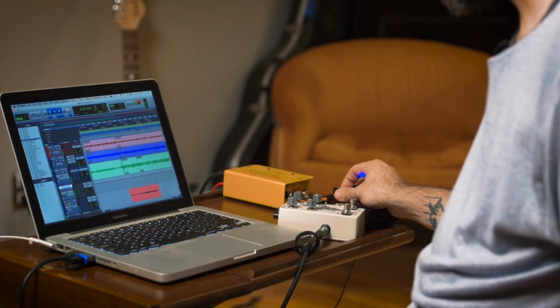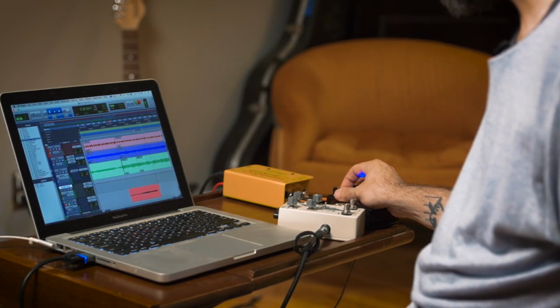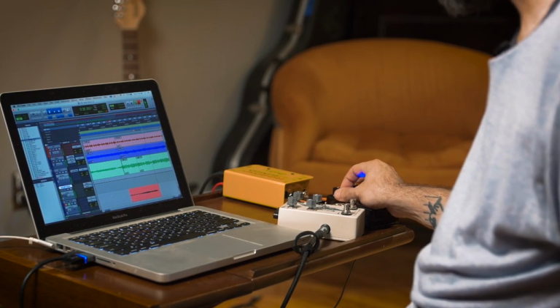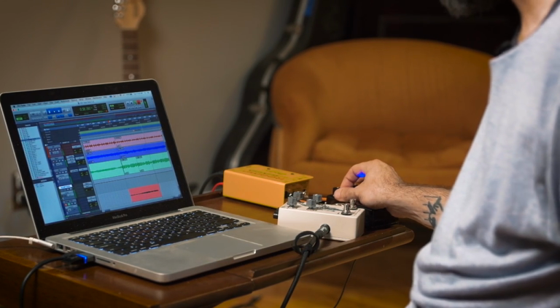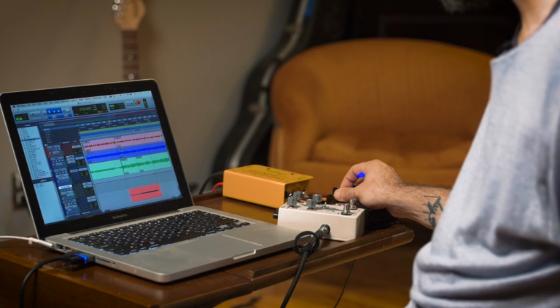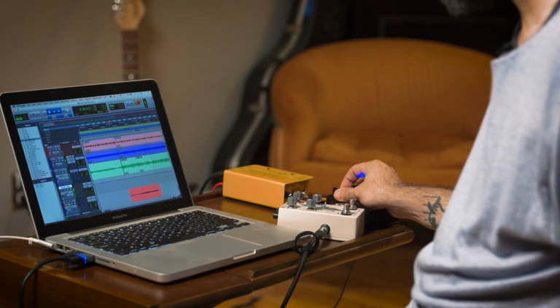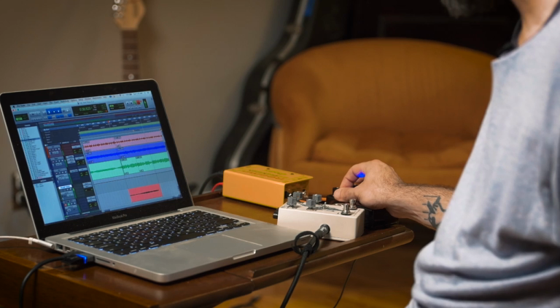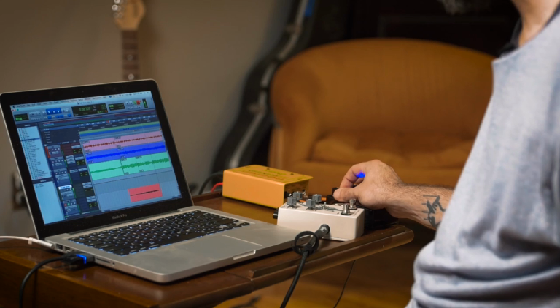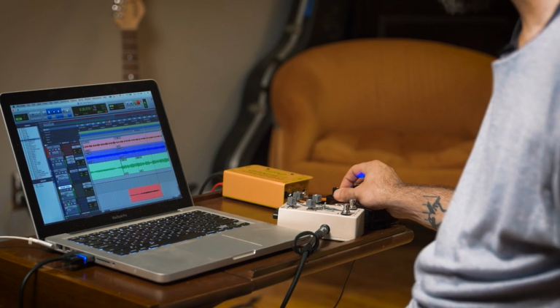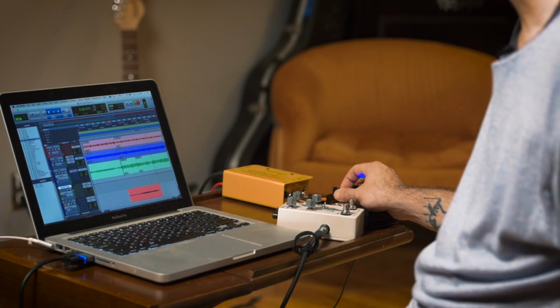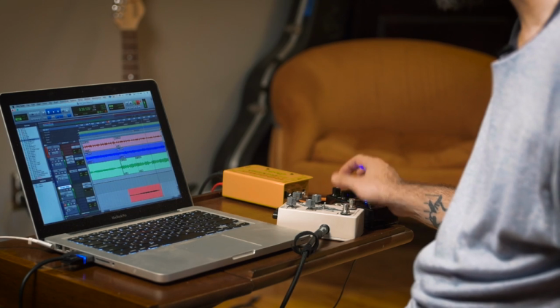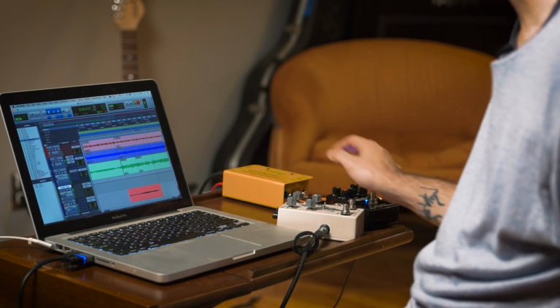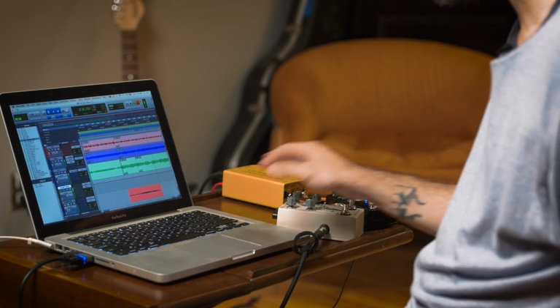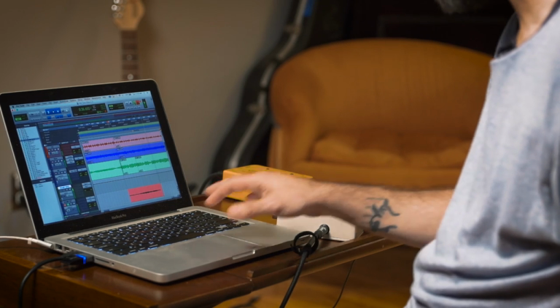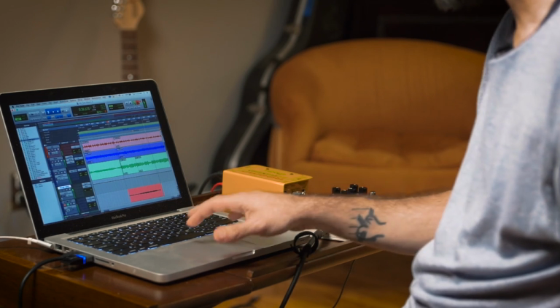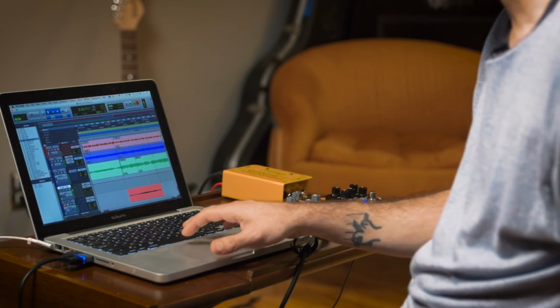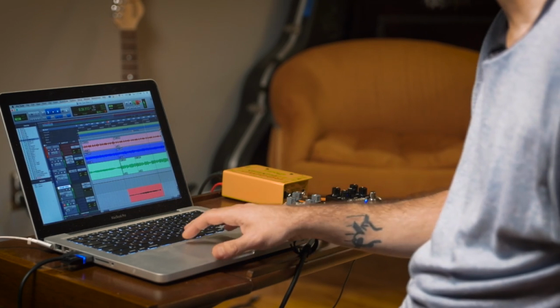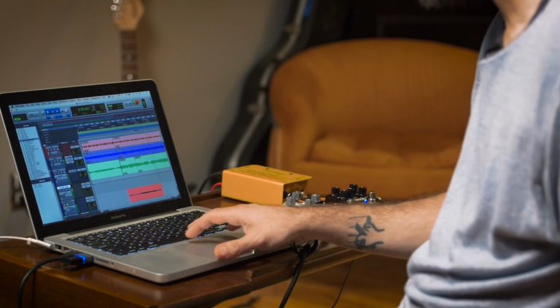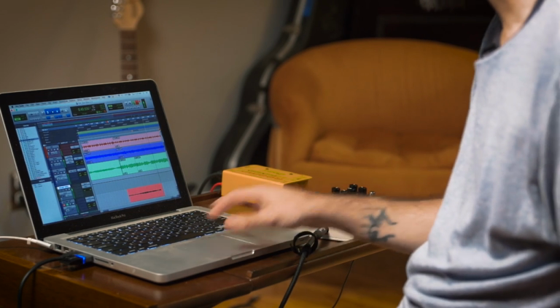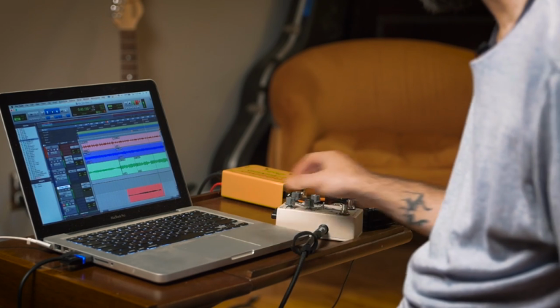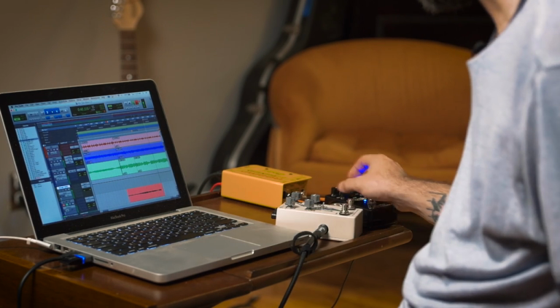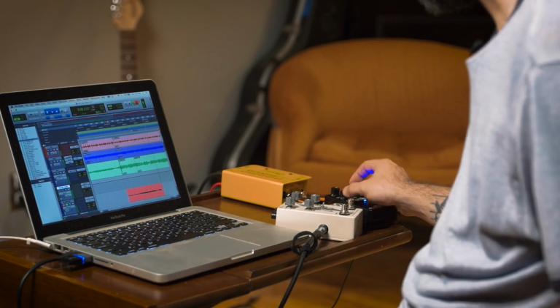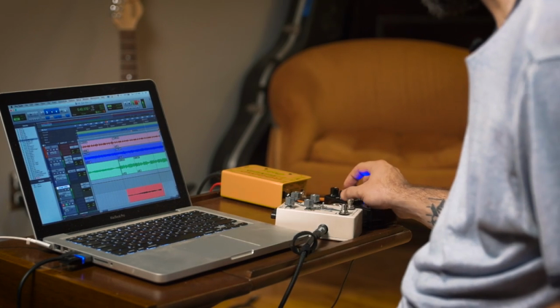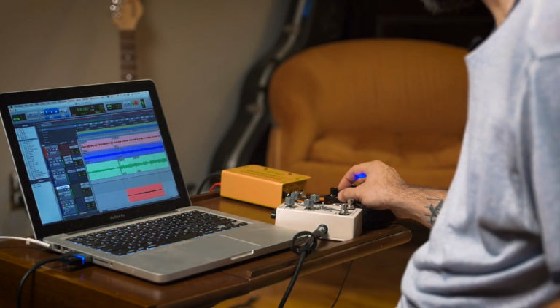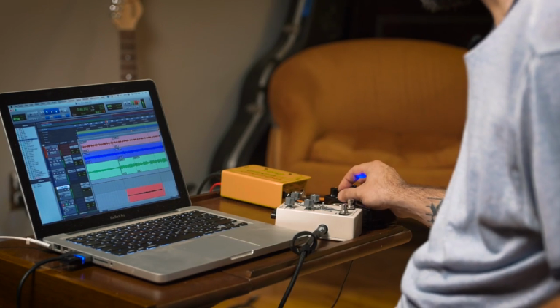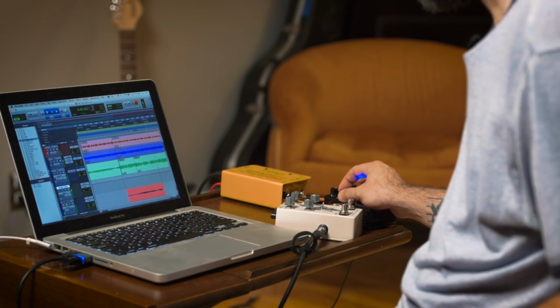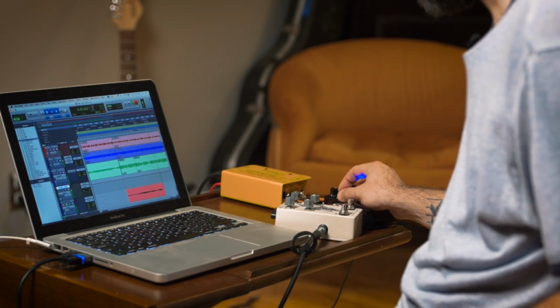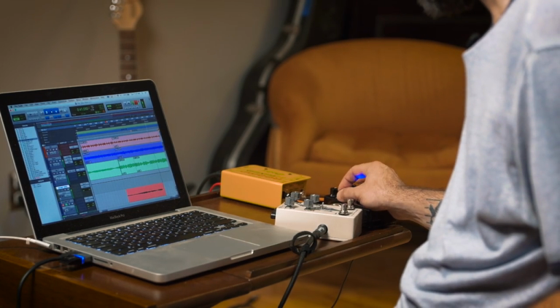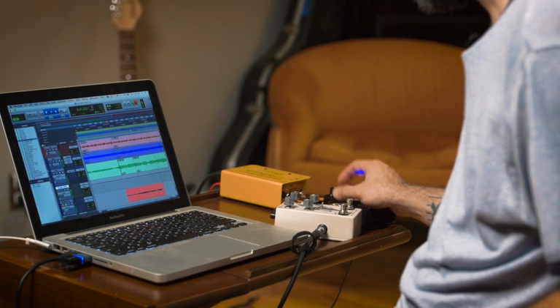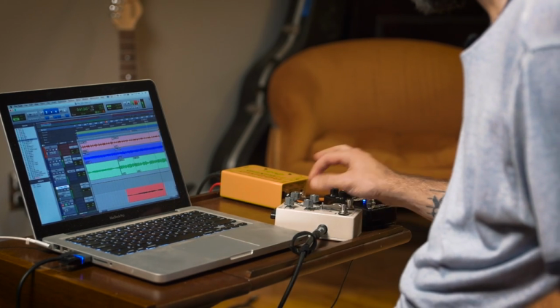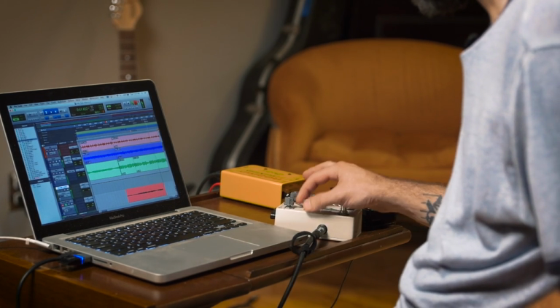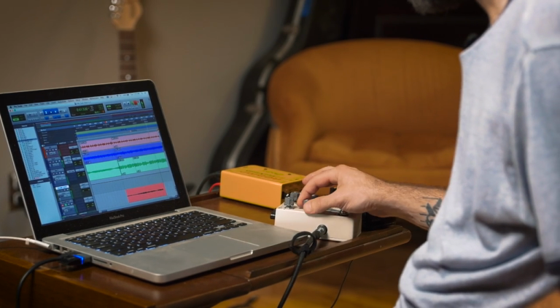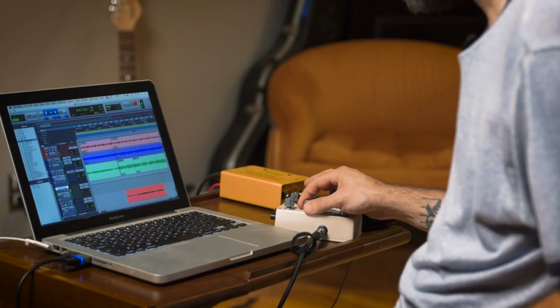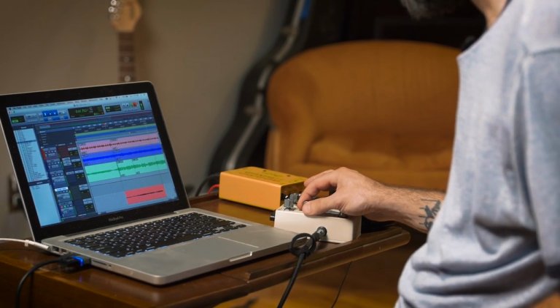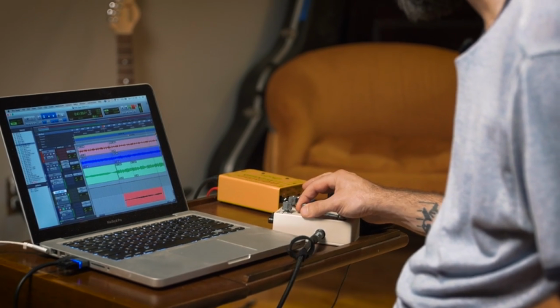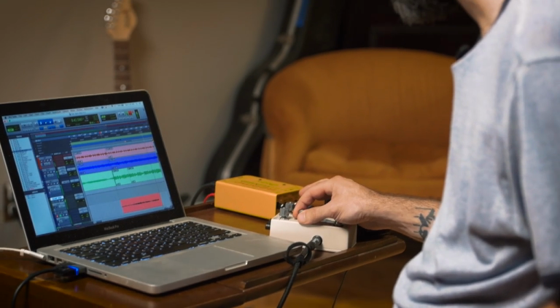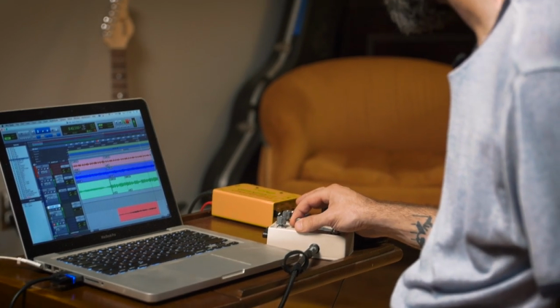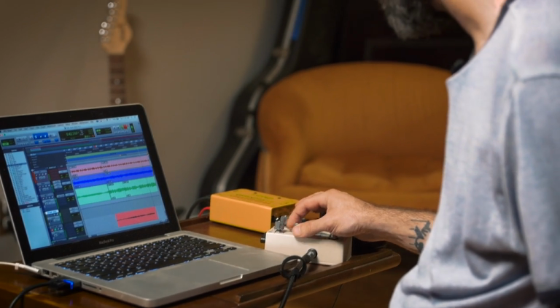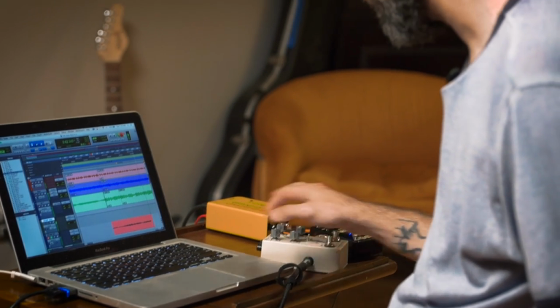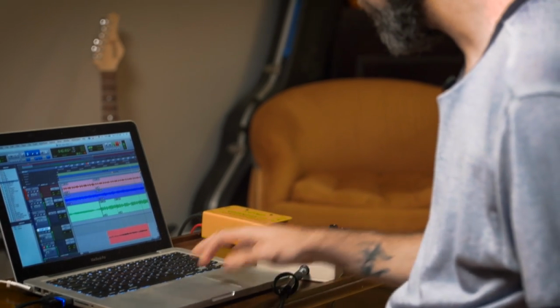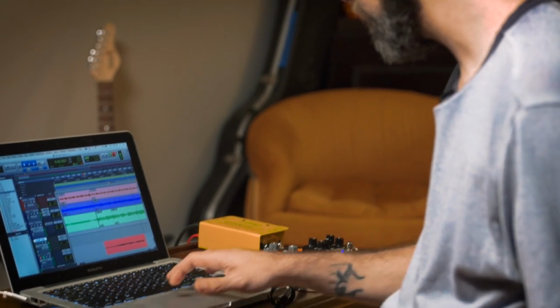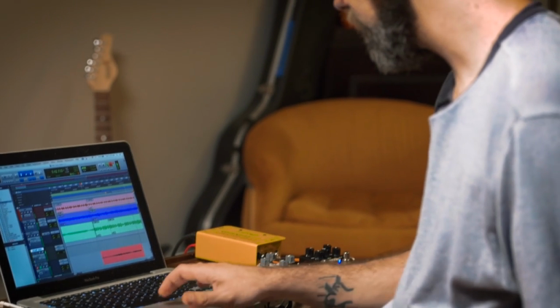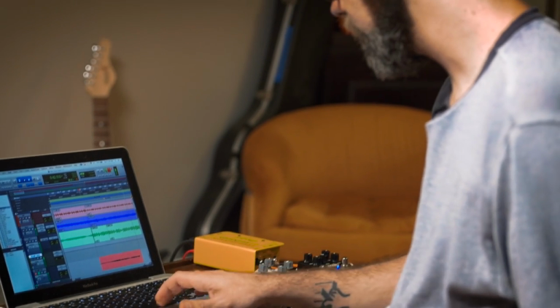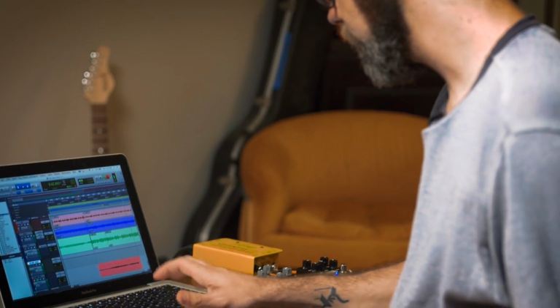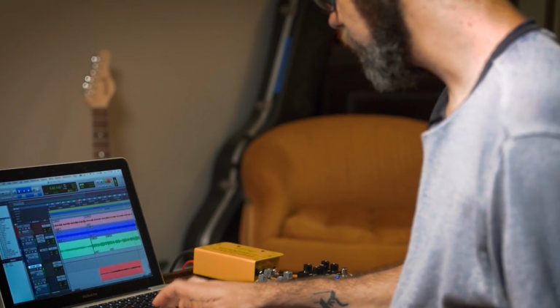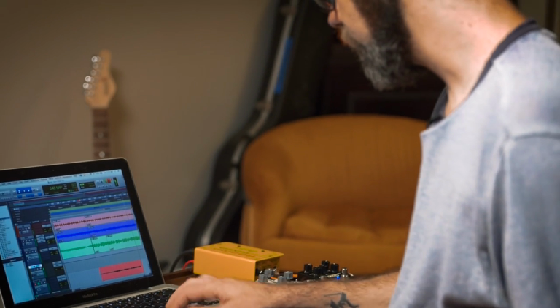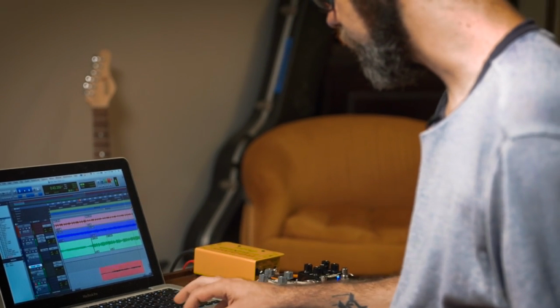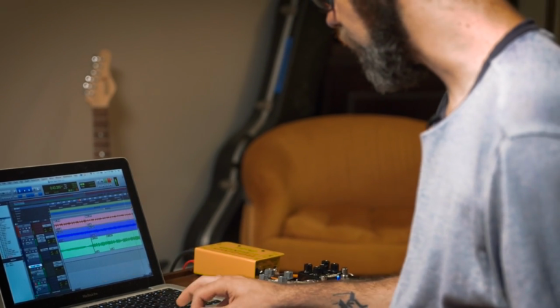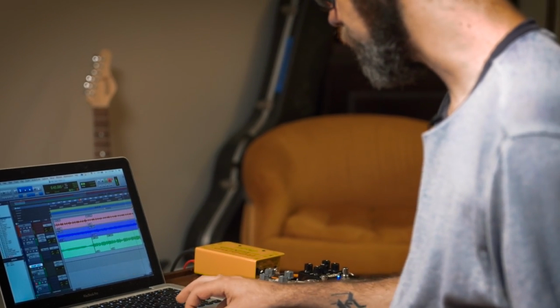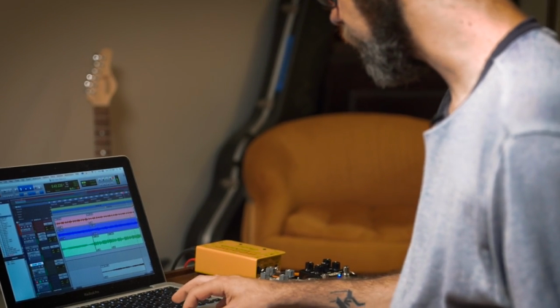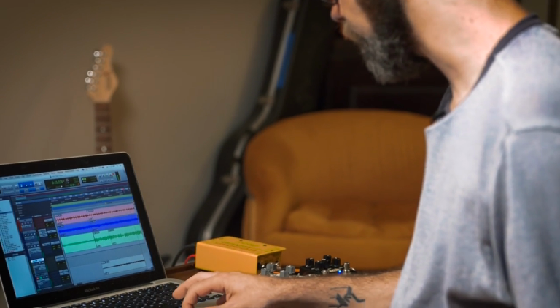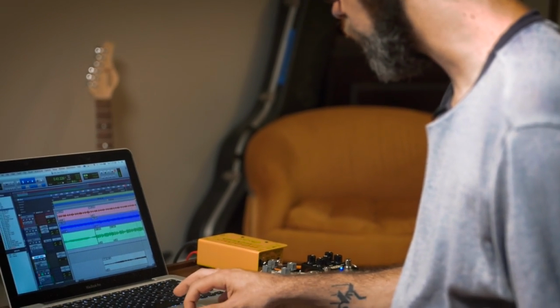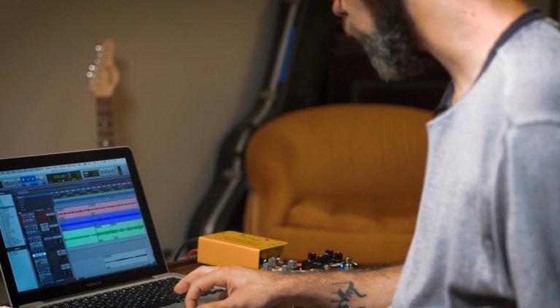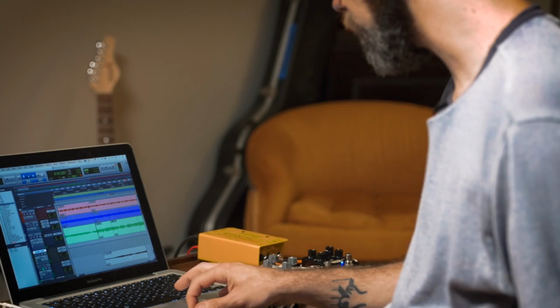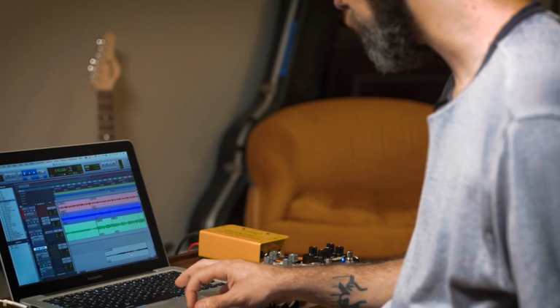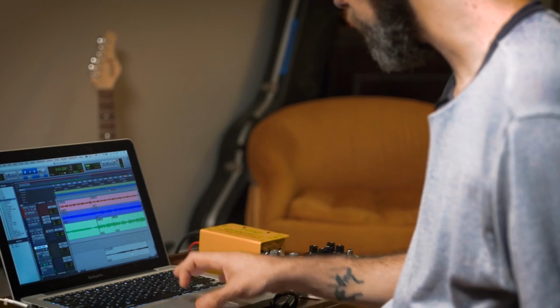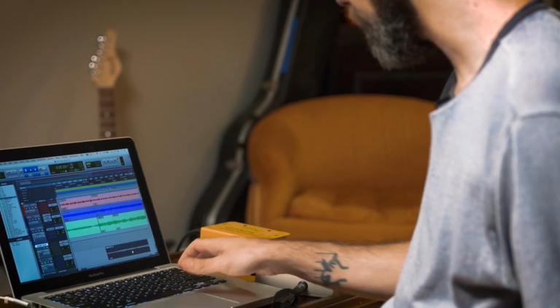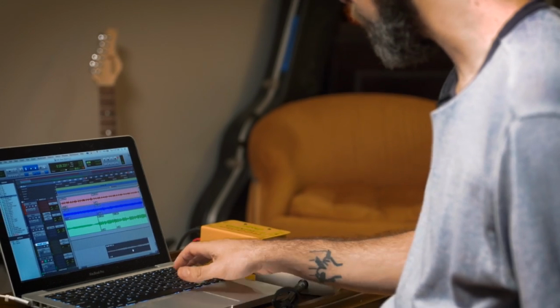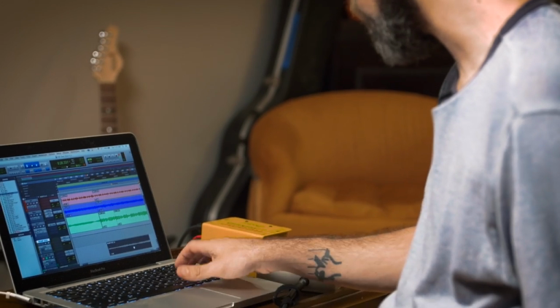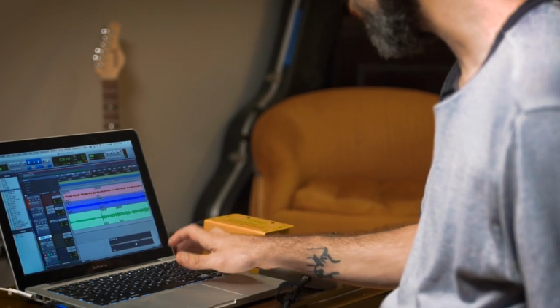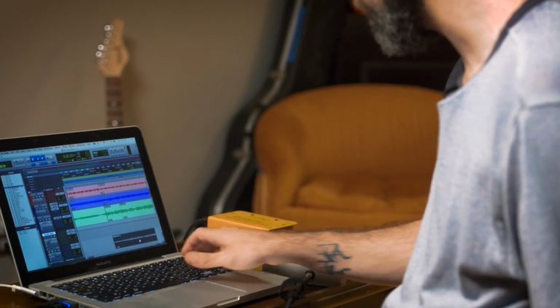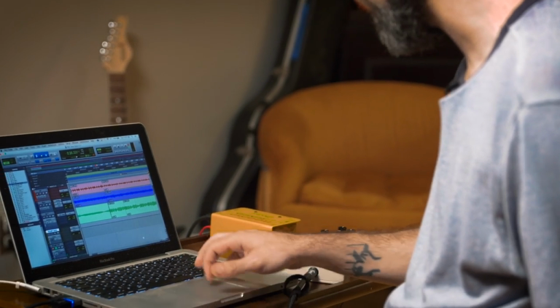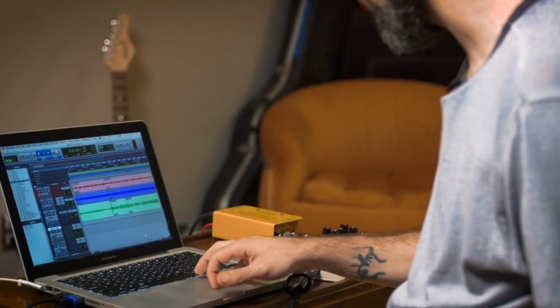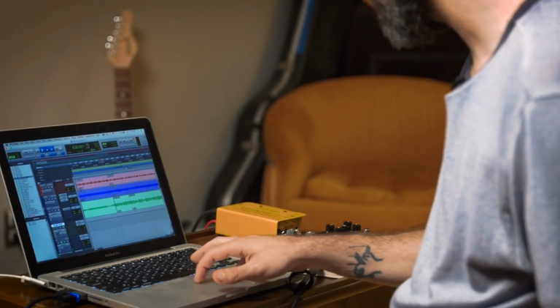Now I'm going to engage my send and record my return, and here's how it goes. Nice healthy level back into the machine now with the output of my compressor. So now I'm just going to record the part that I want to affect.